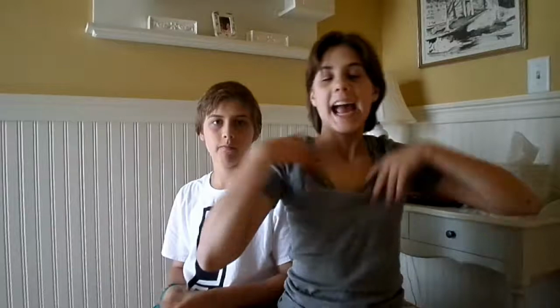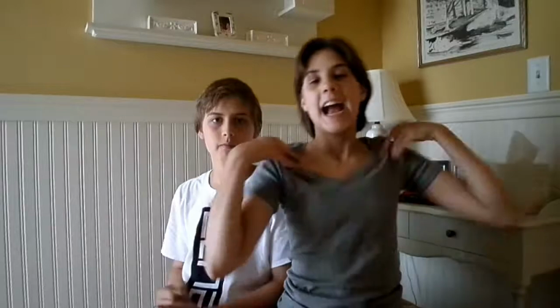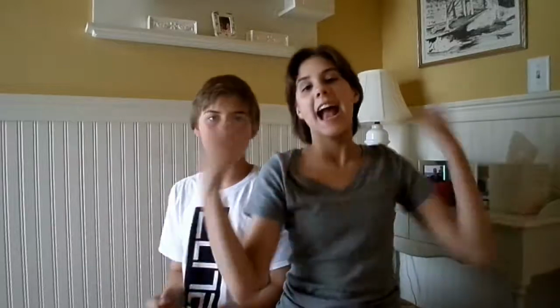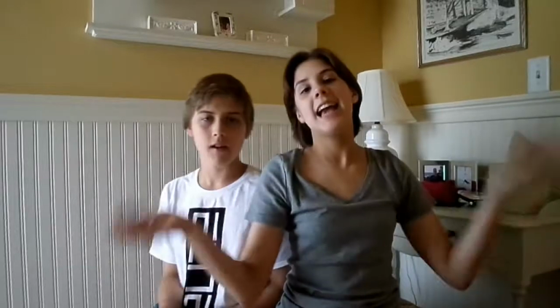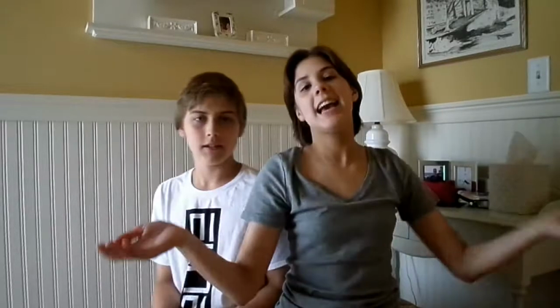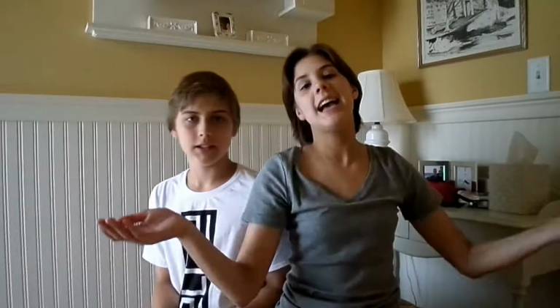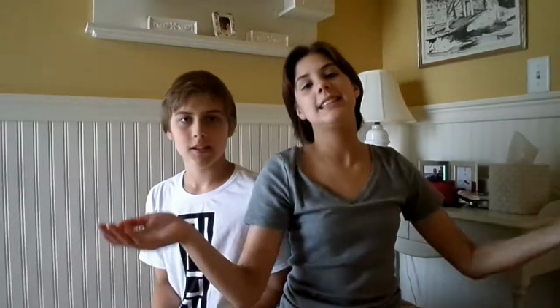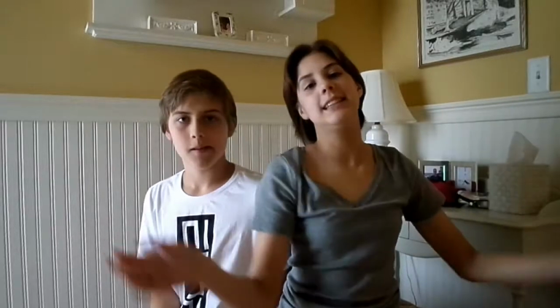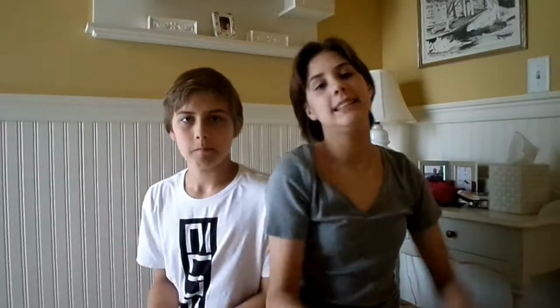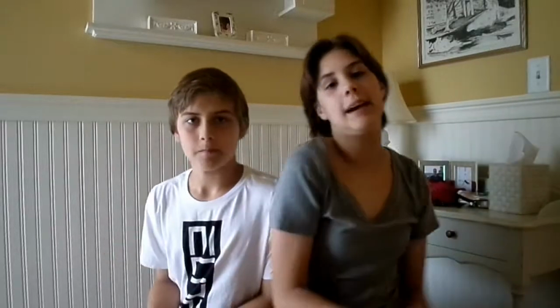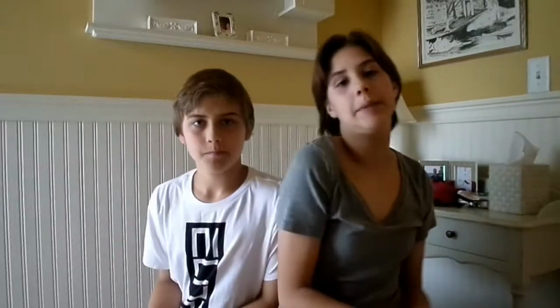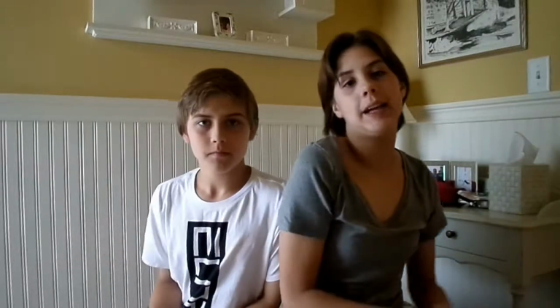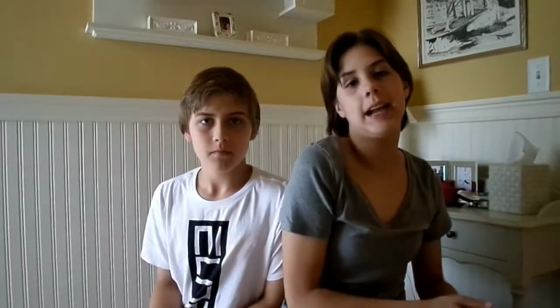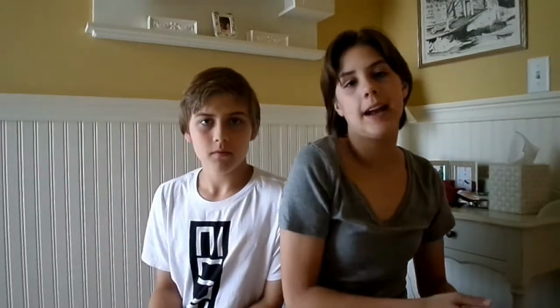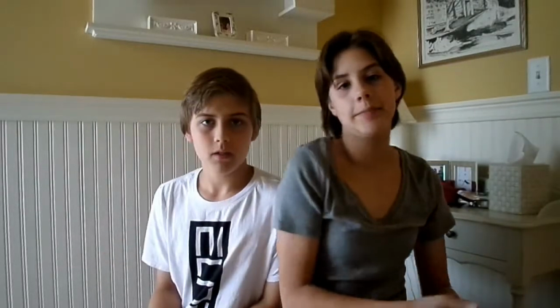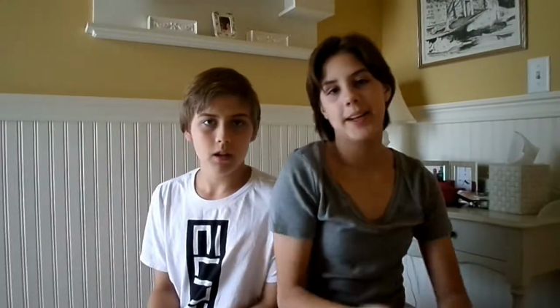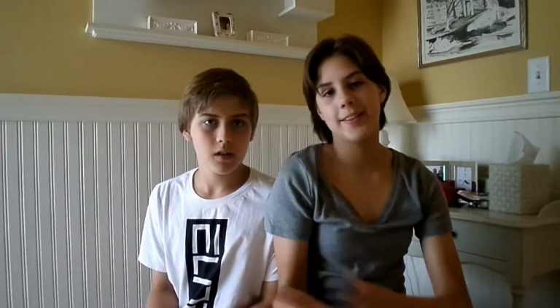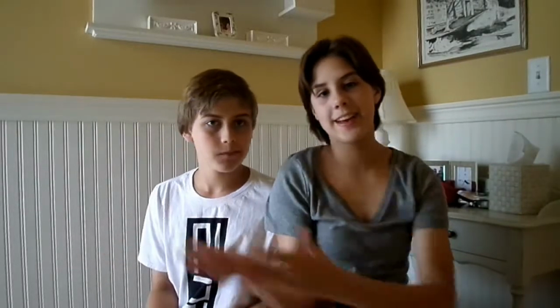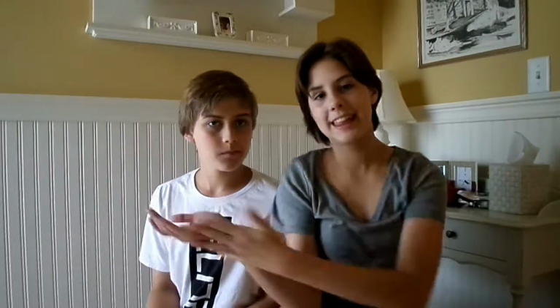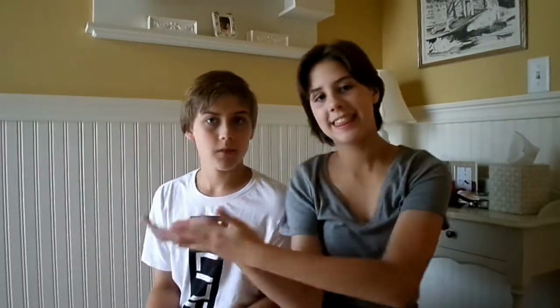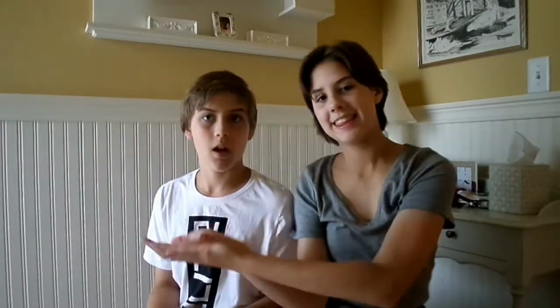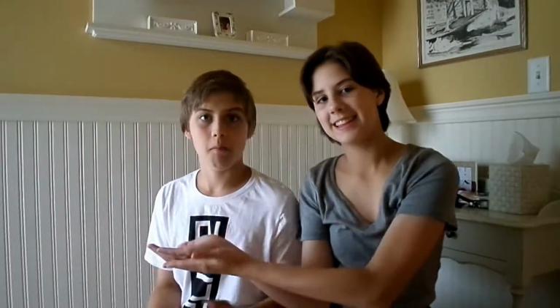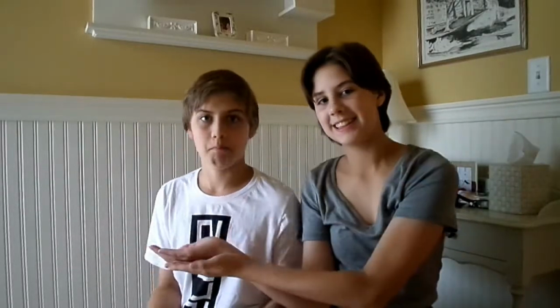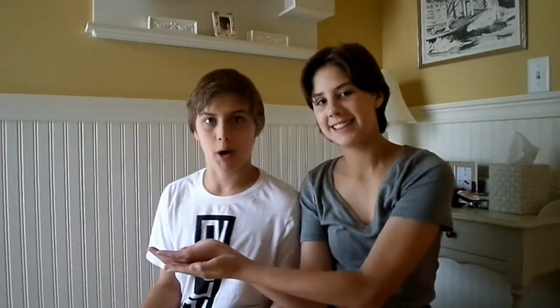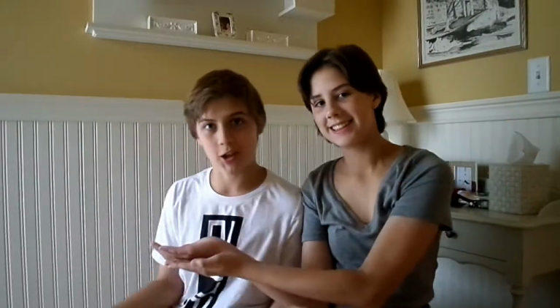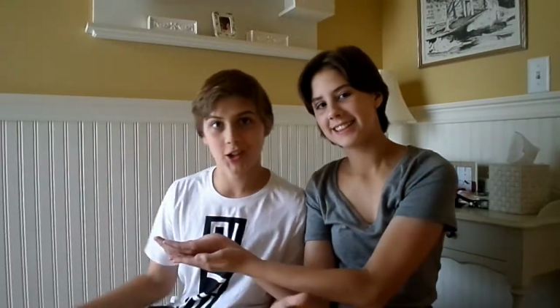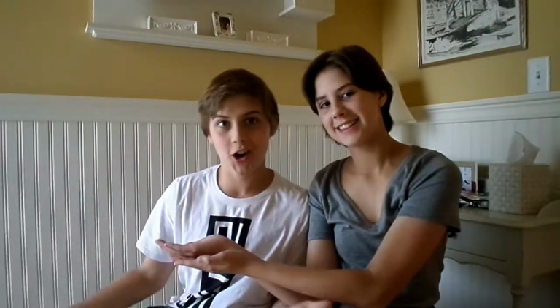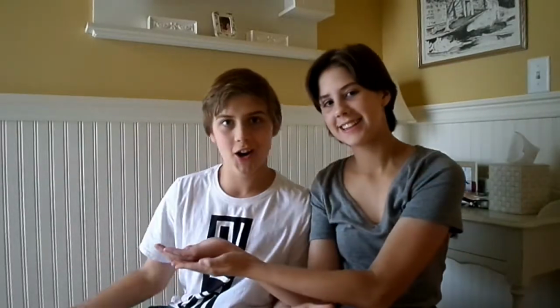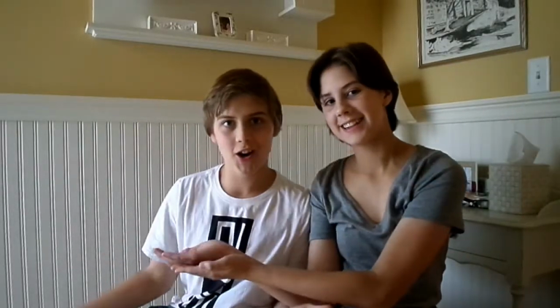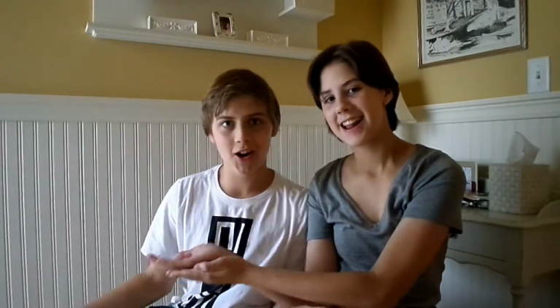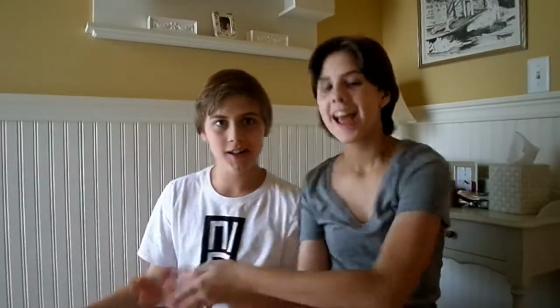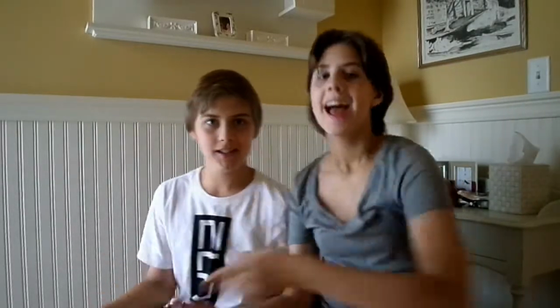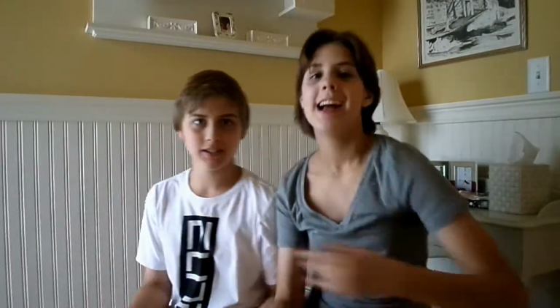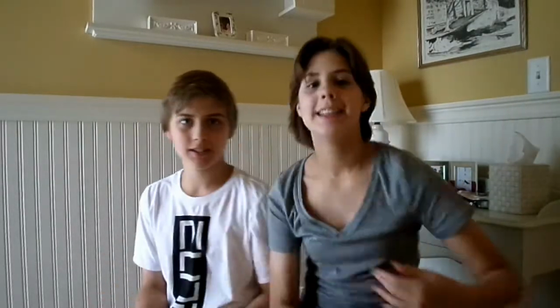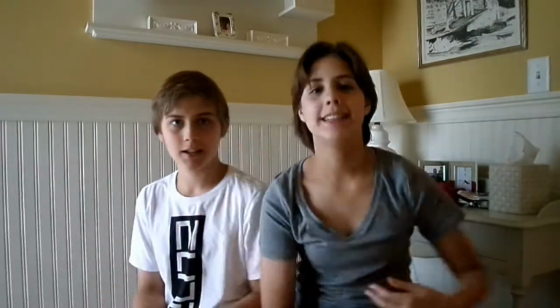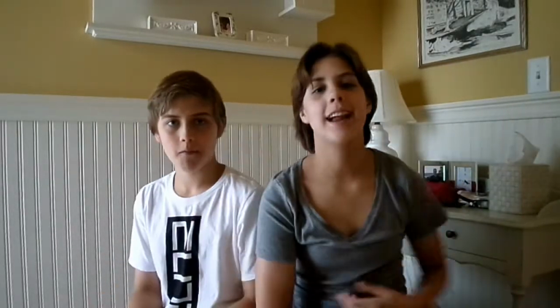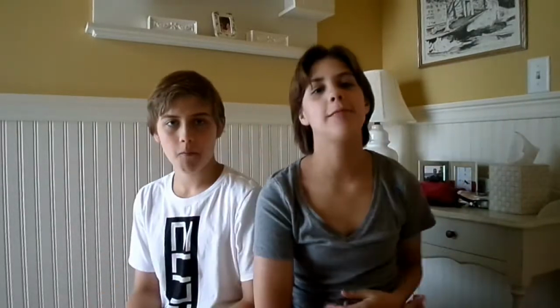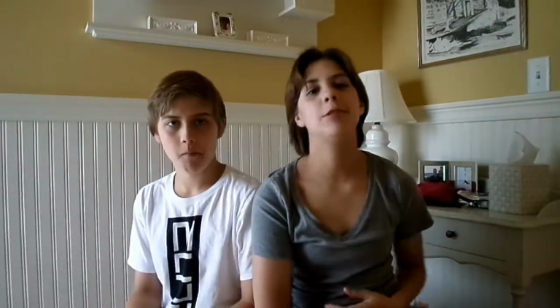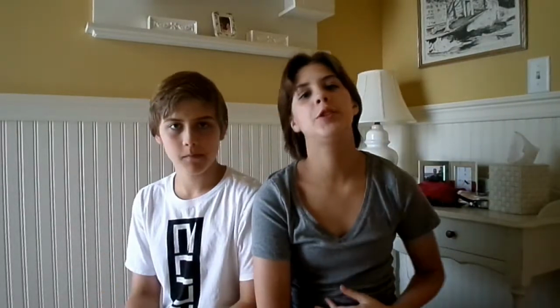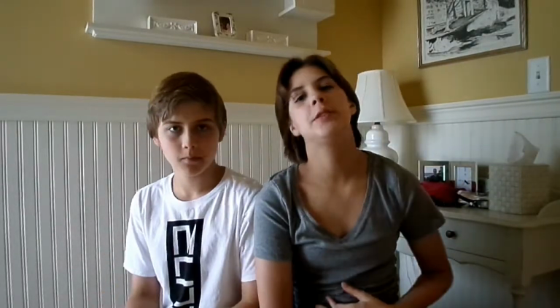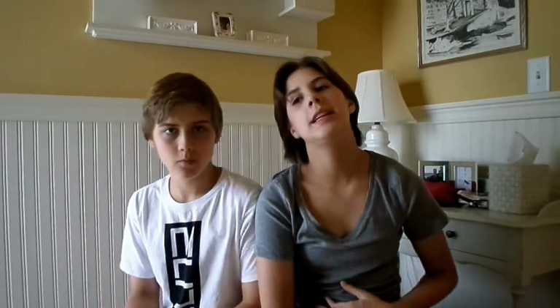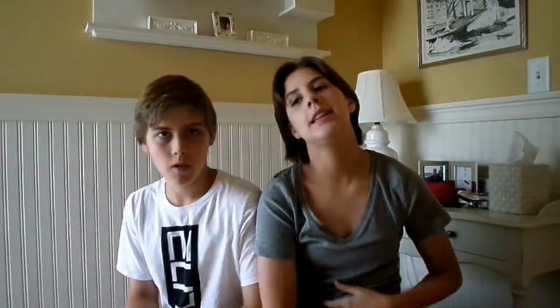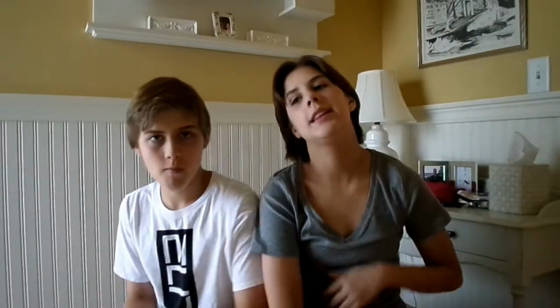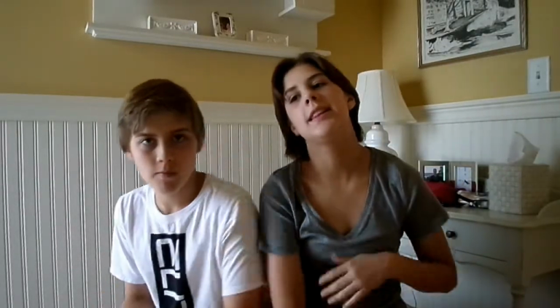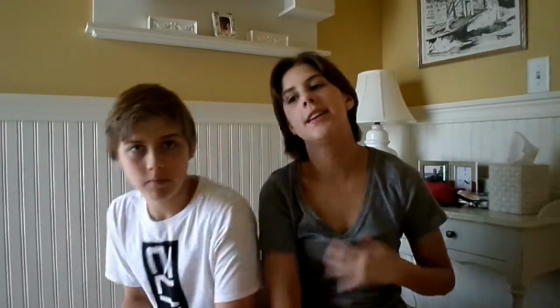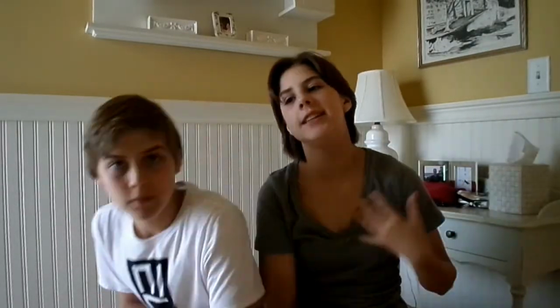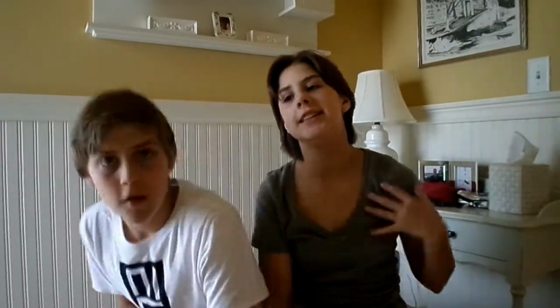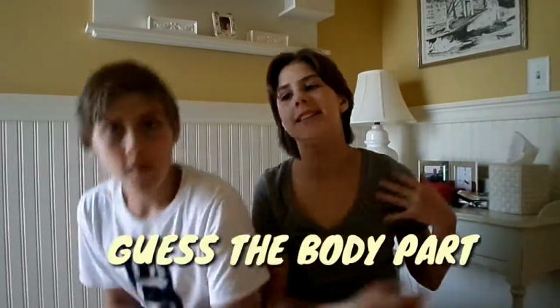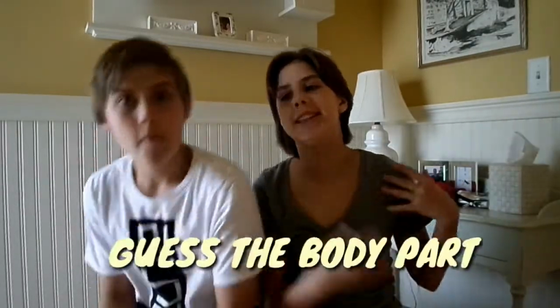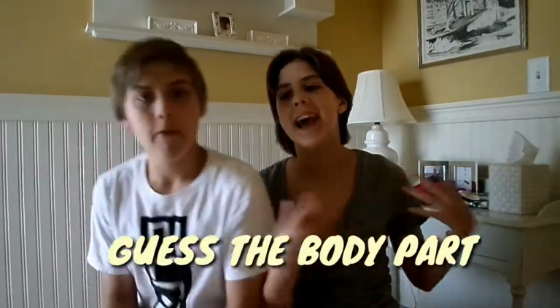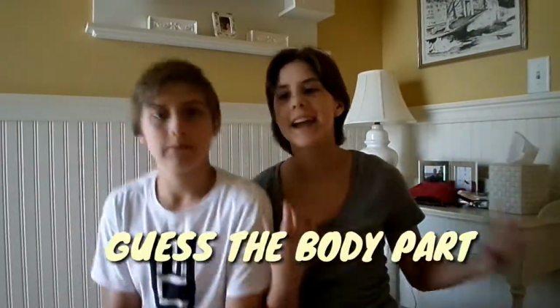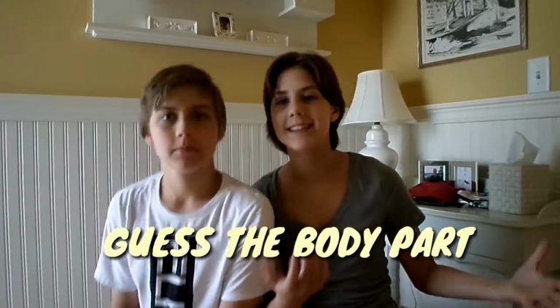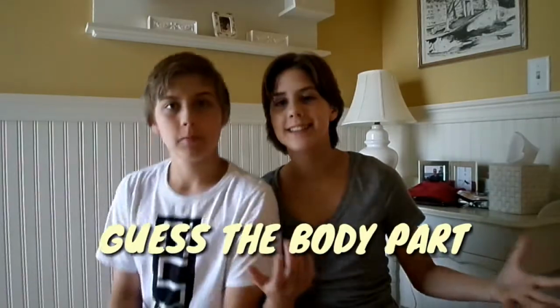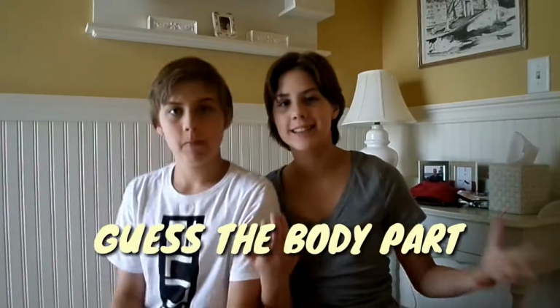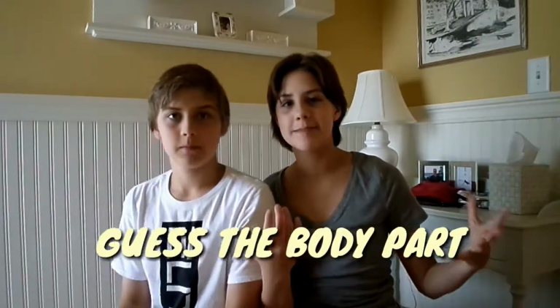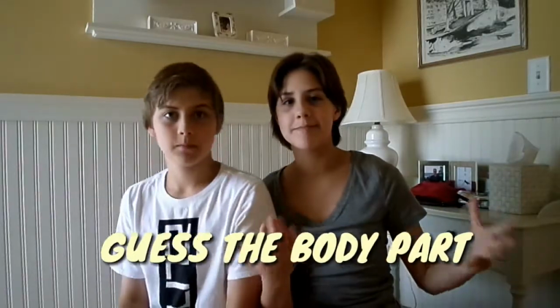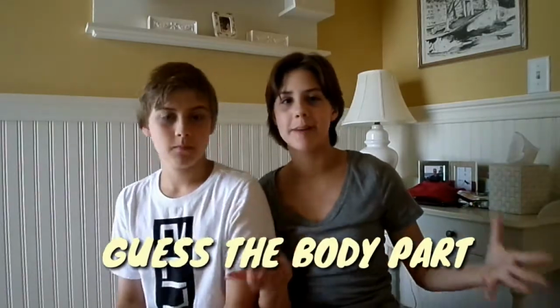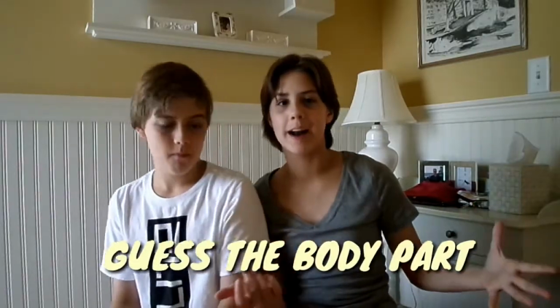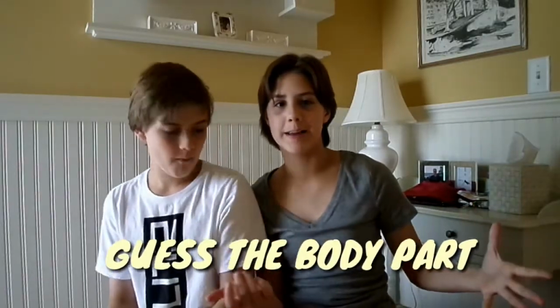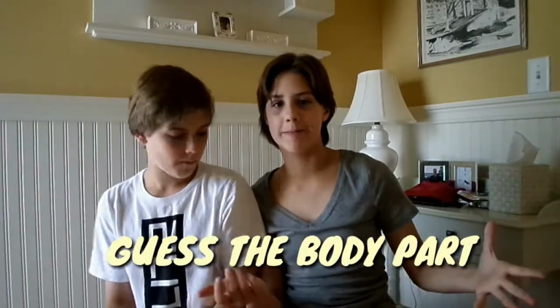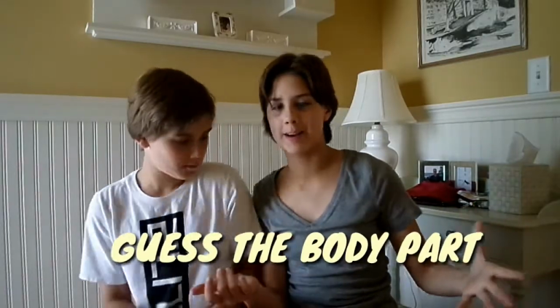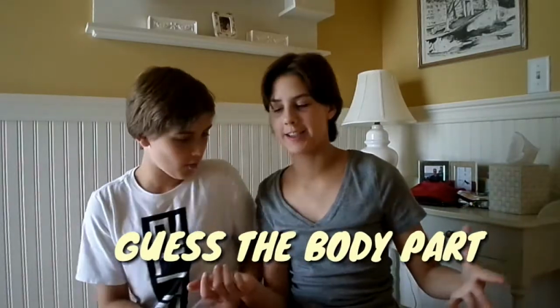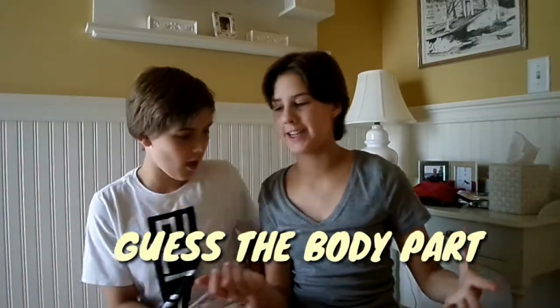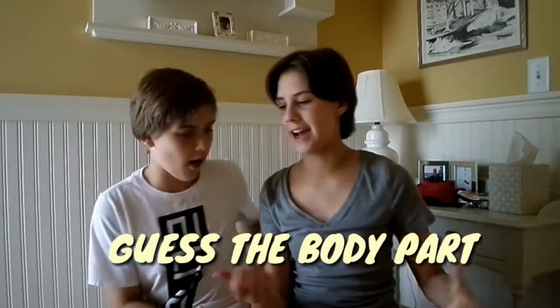Hey guys, it's Emma, and I'm here with Parker, and today we're doing the Guess the Body Part Challenge.